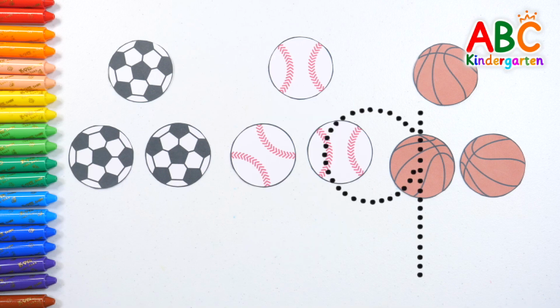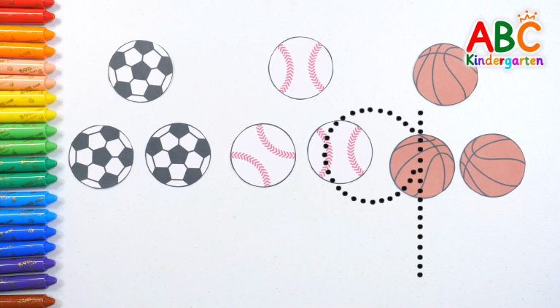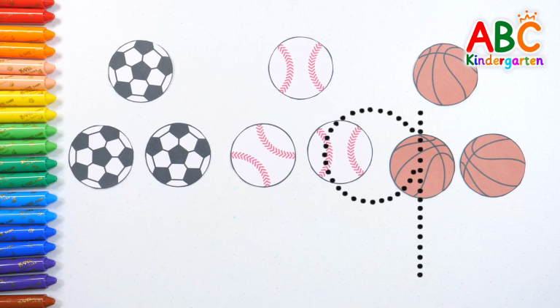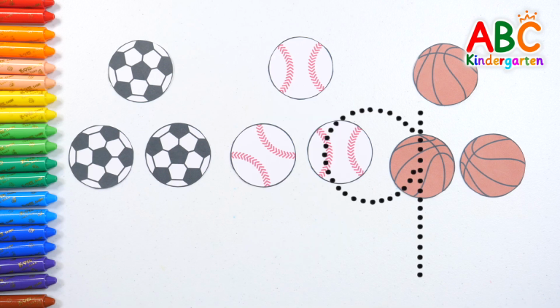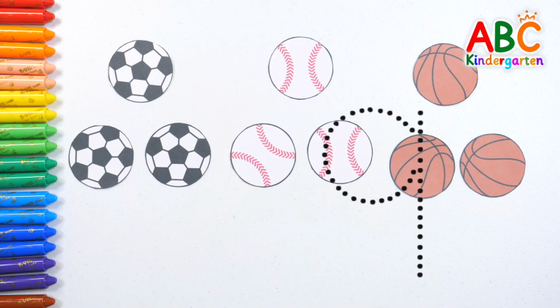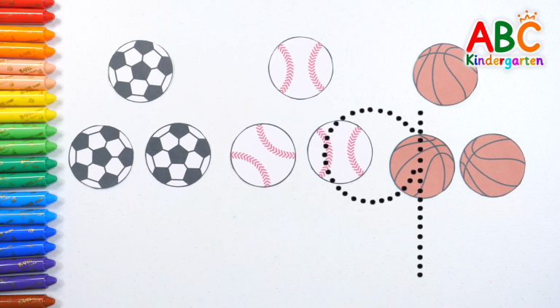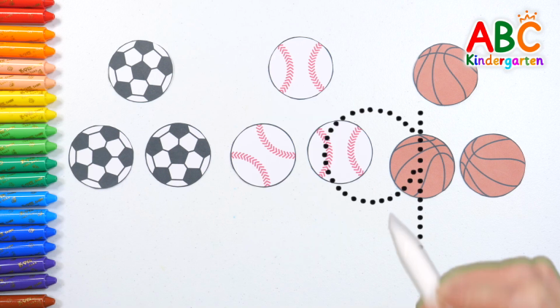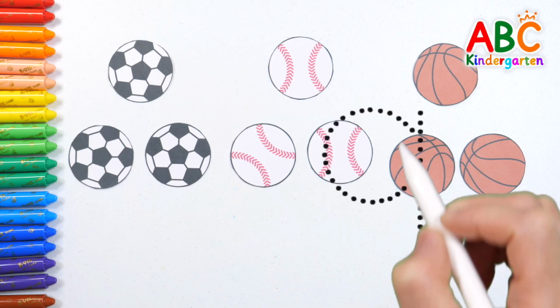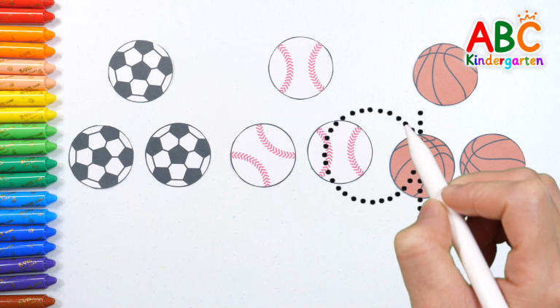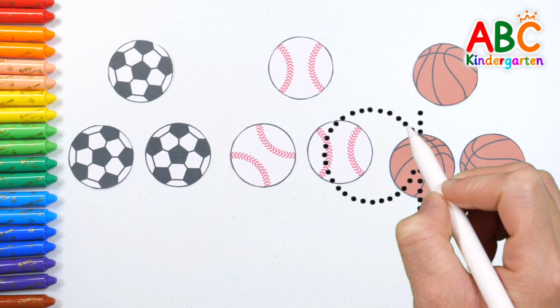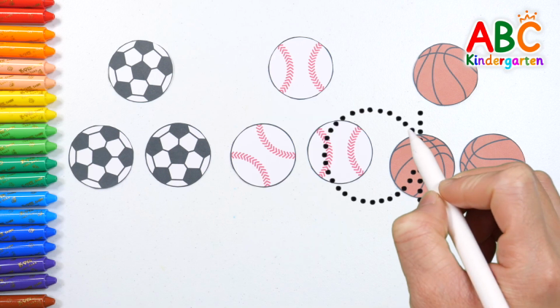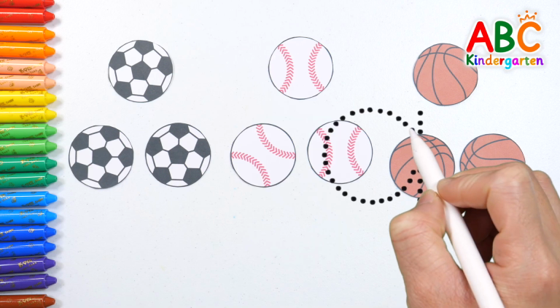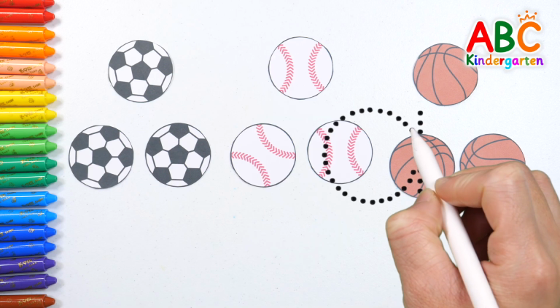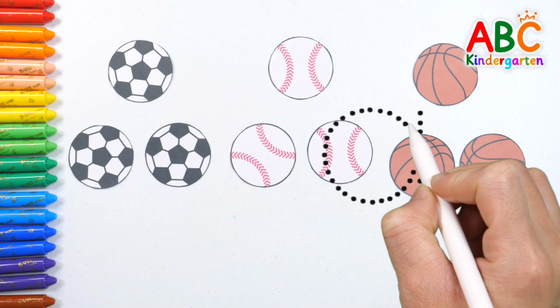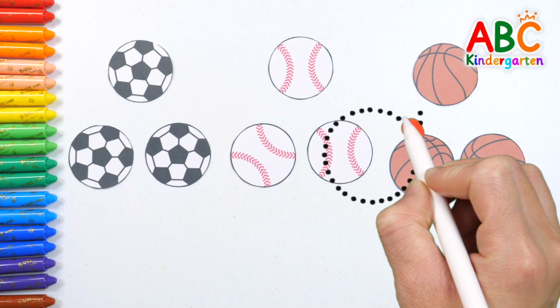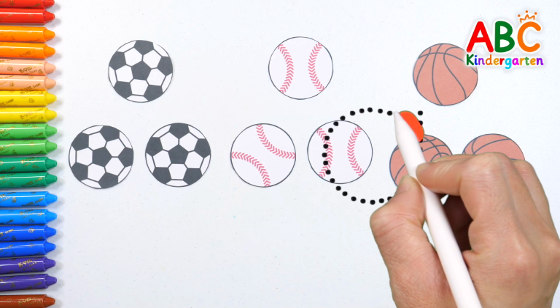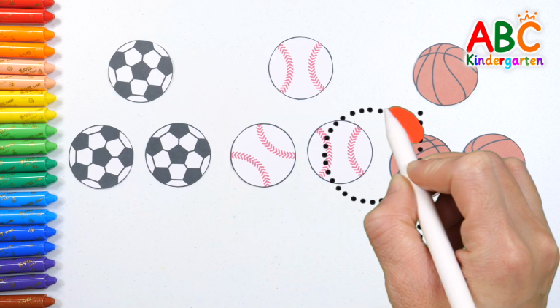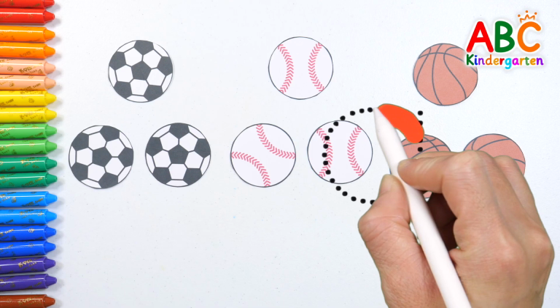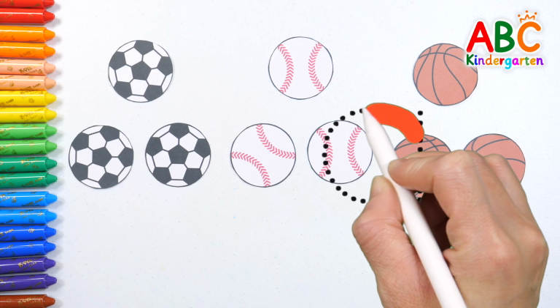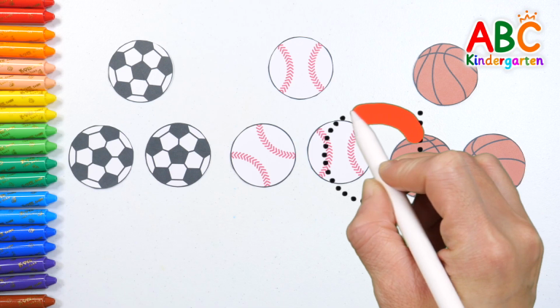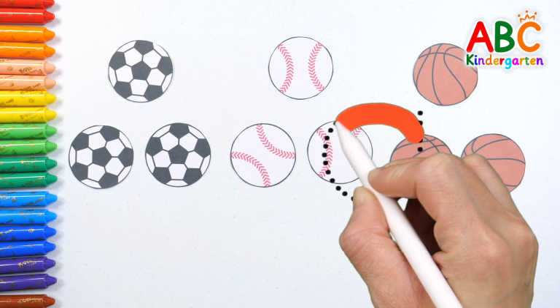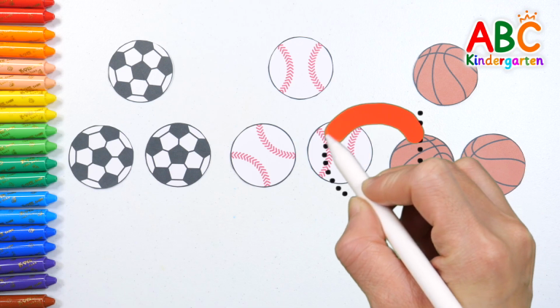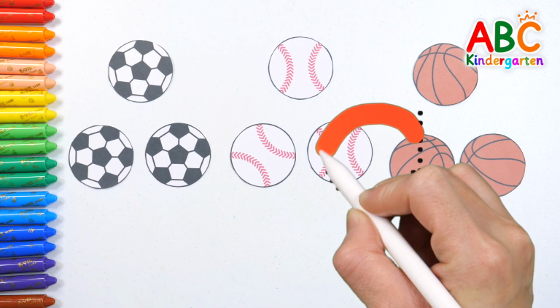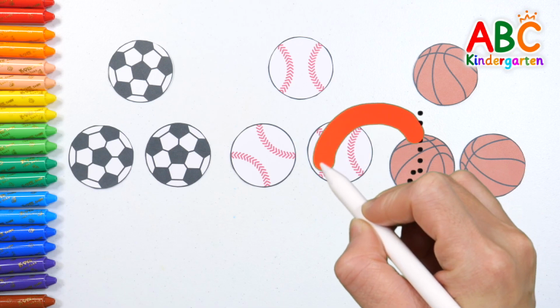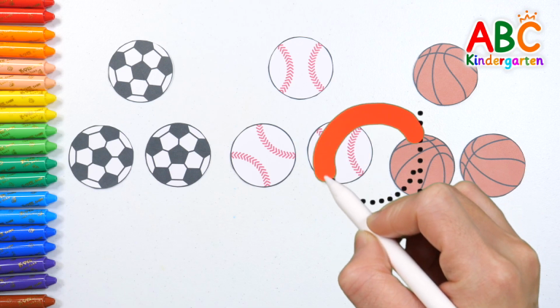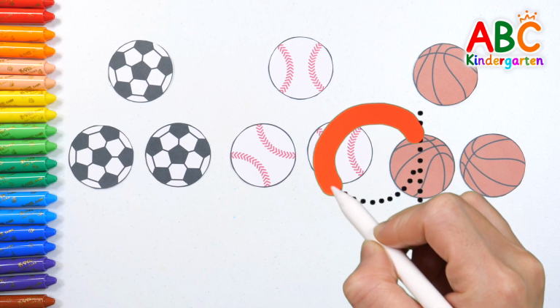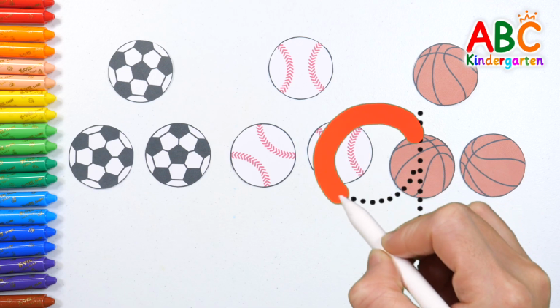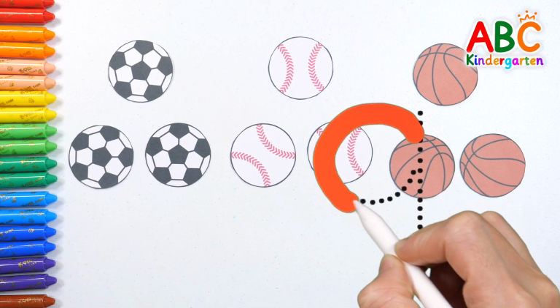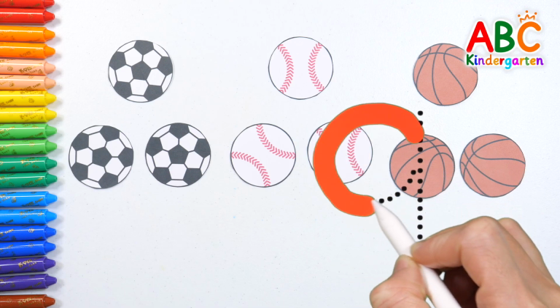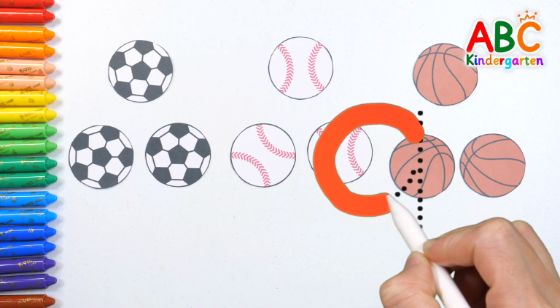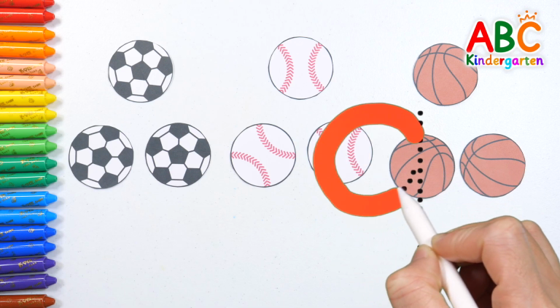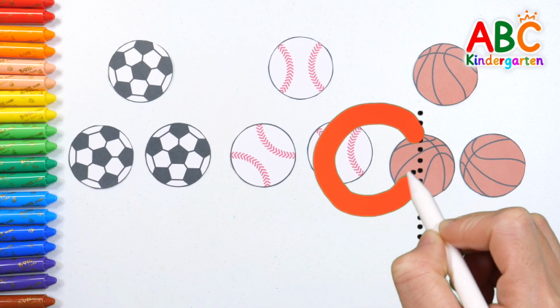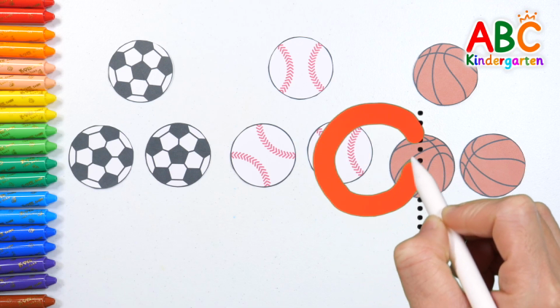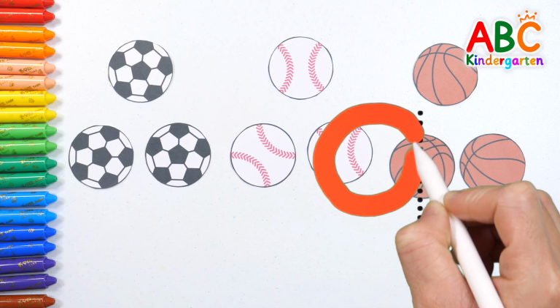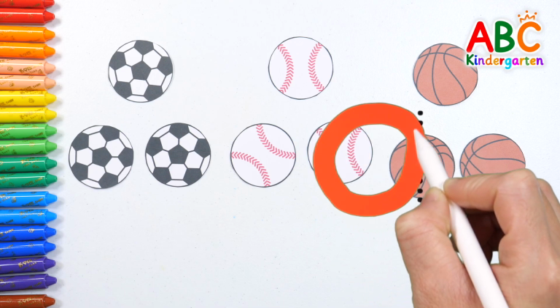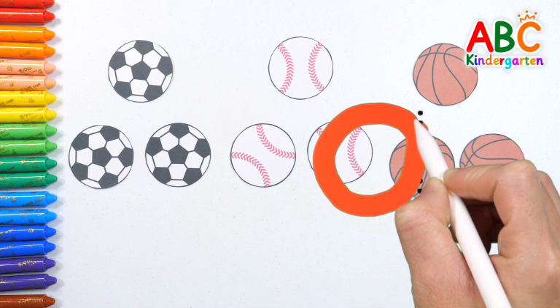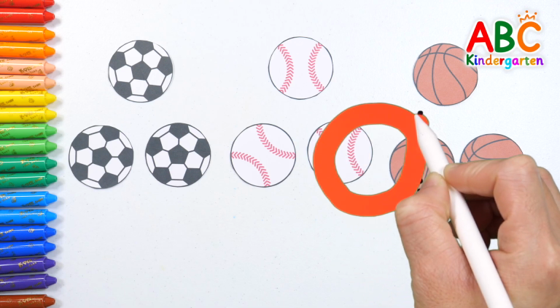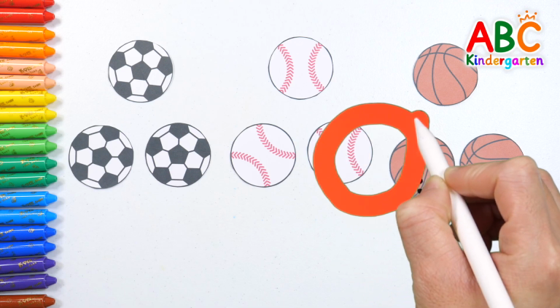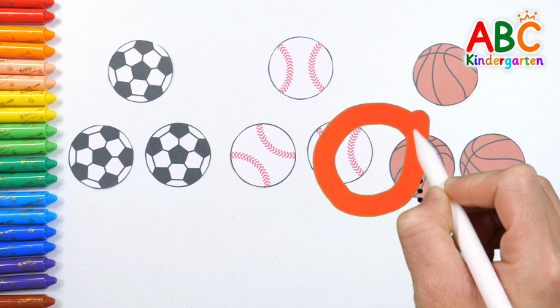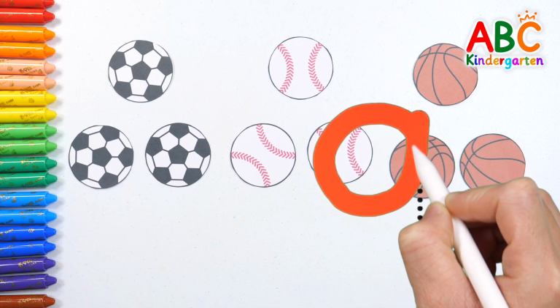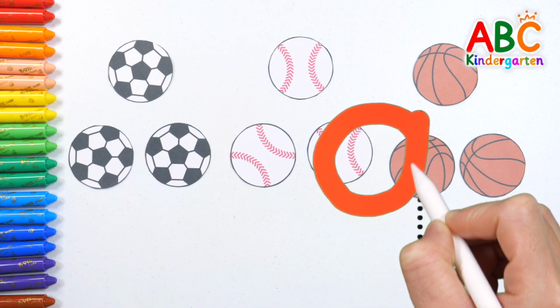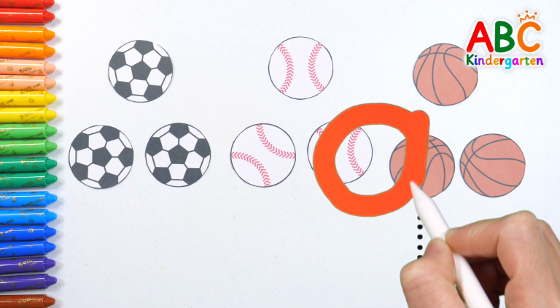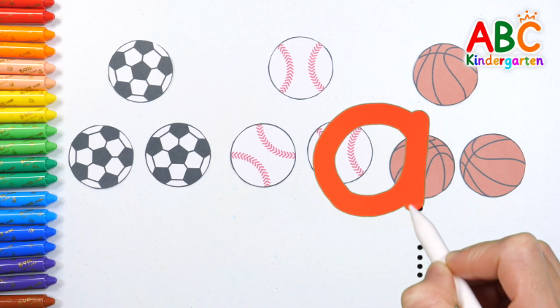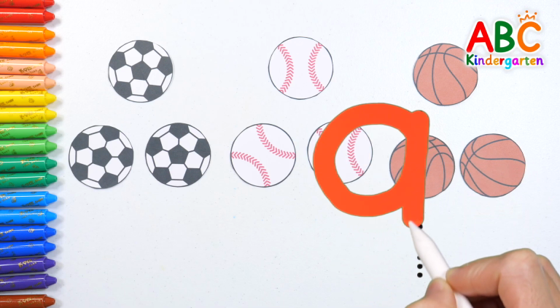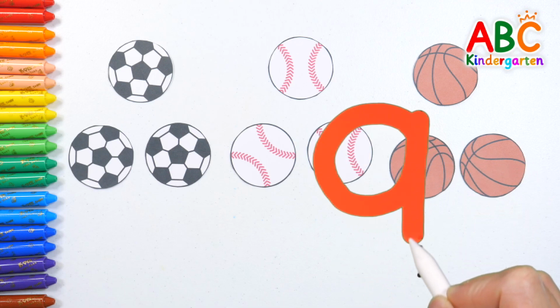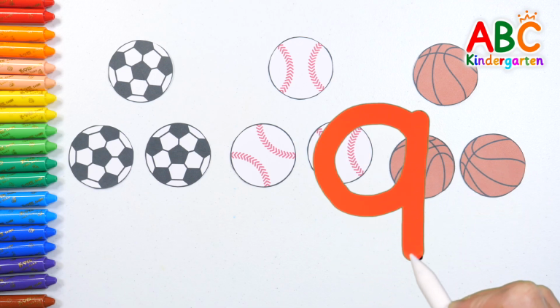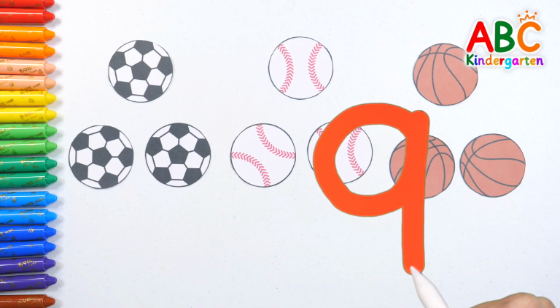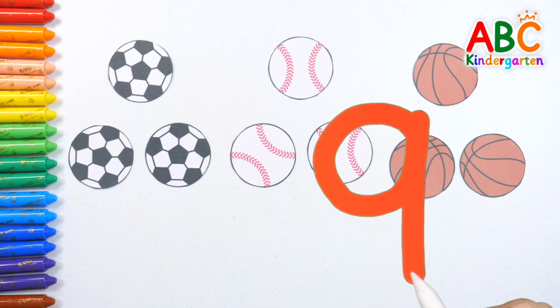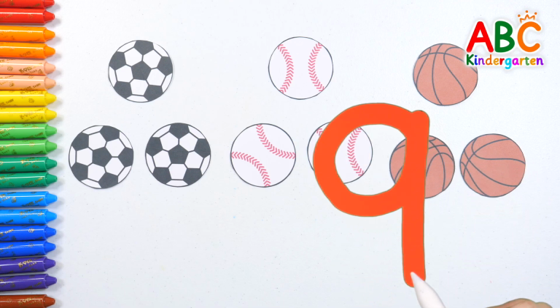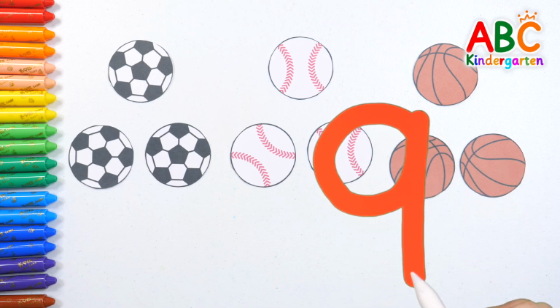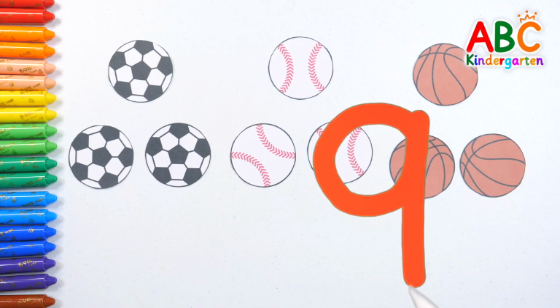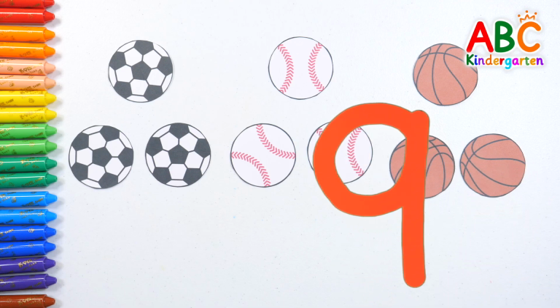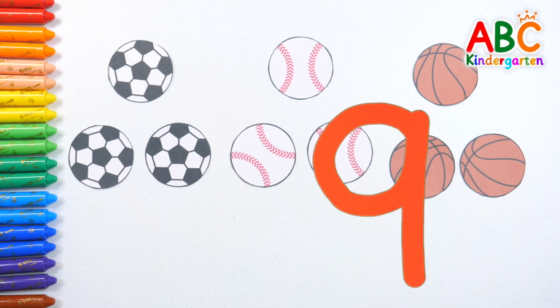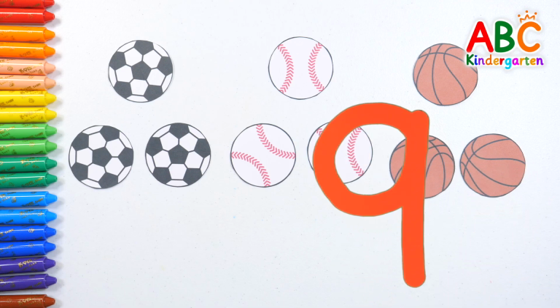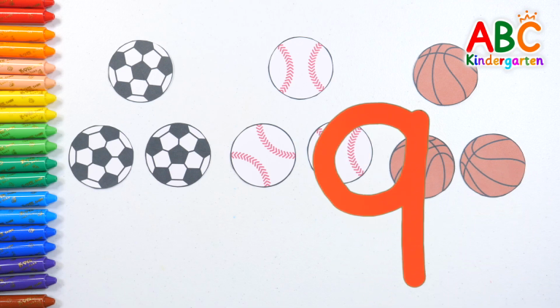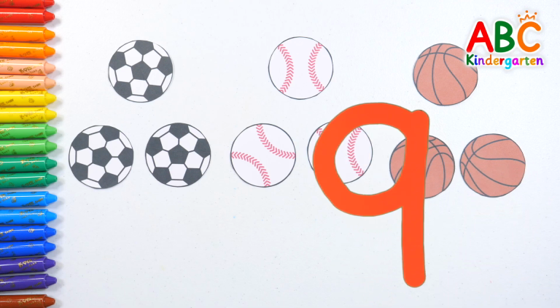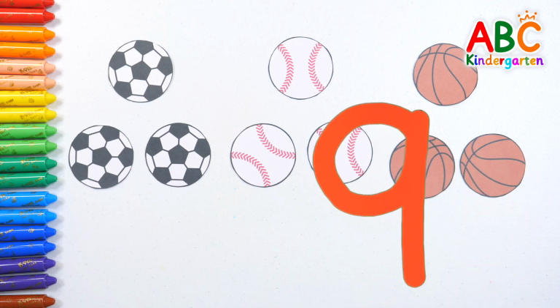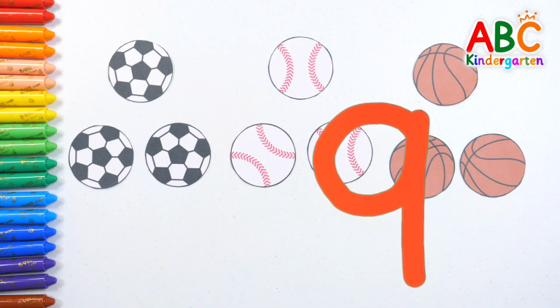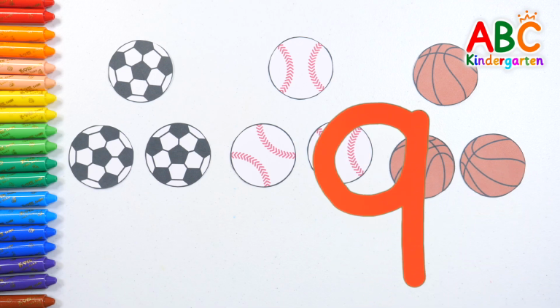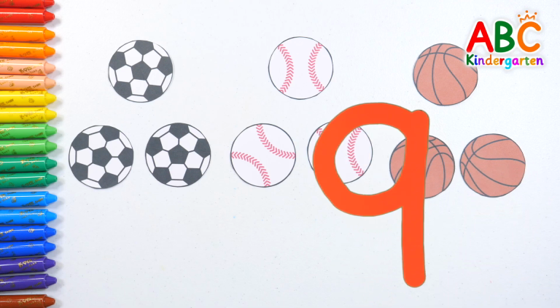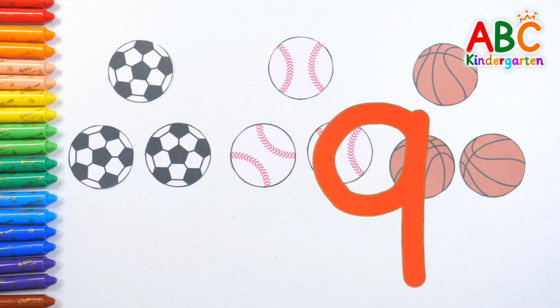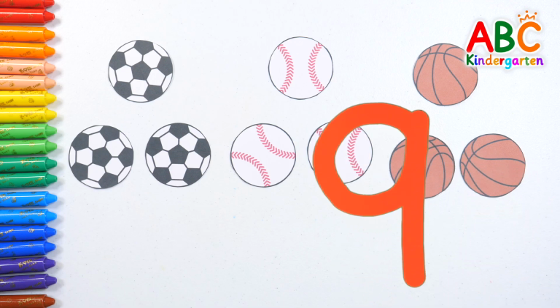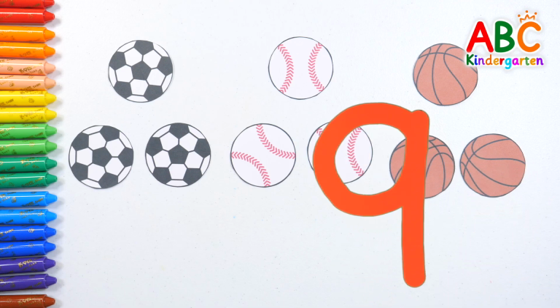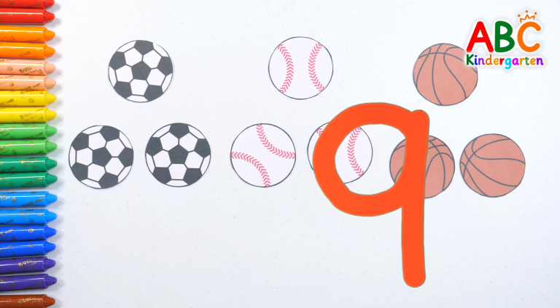Nine! Let's write the number nine! Nine! Good job!